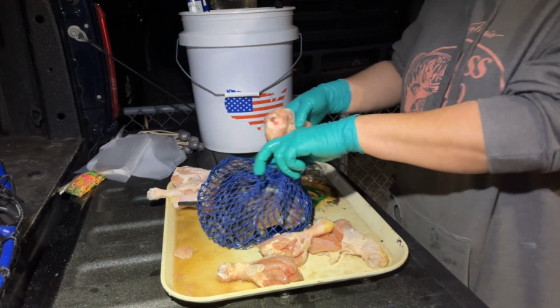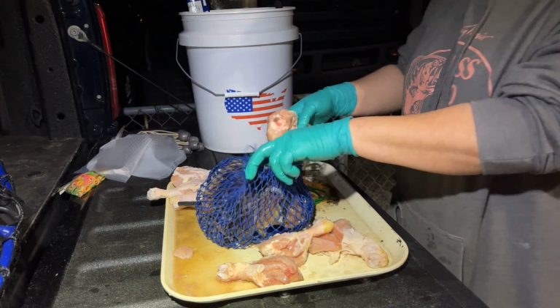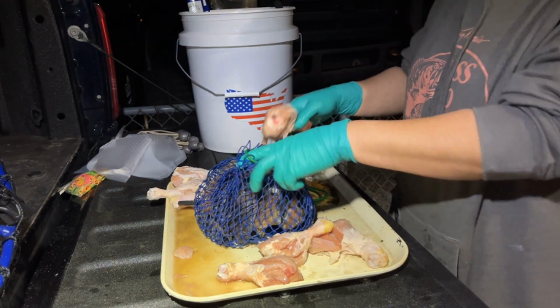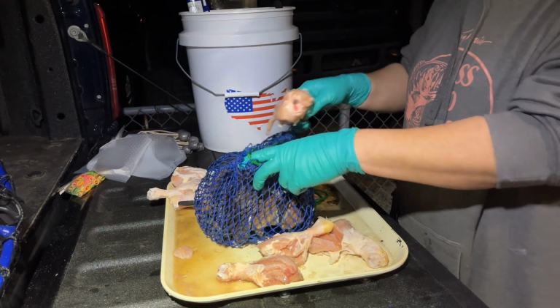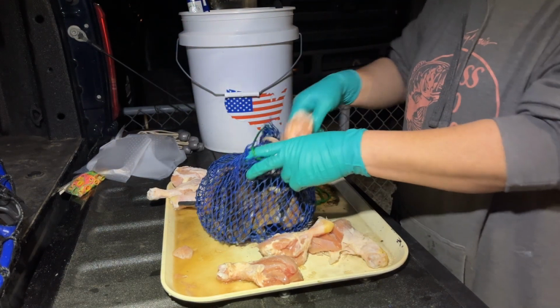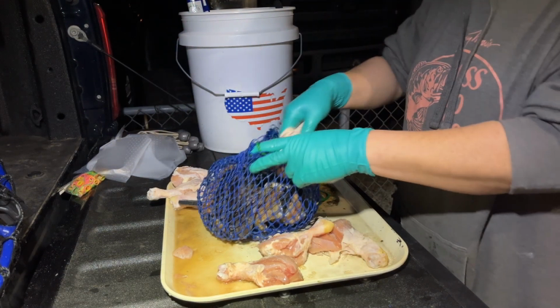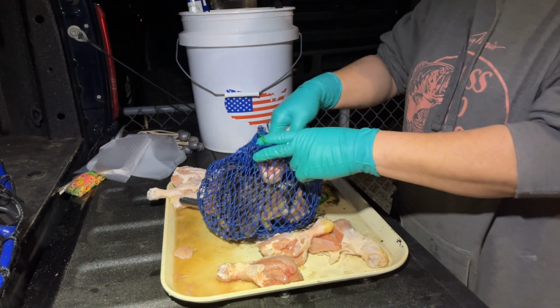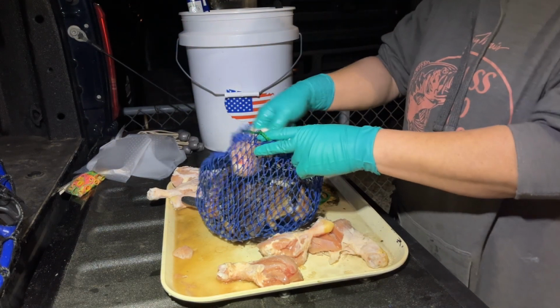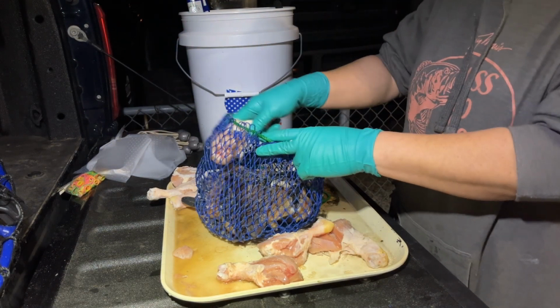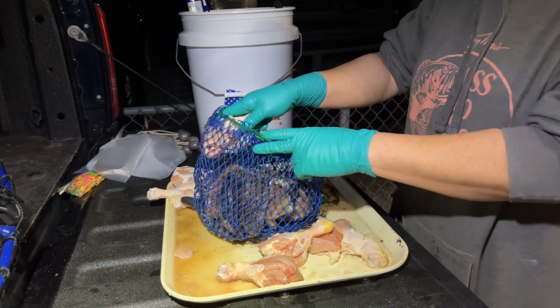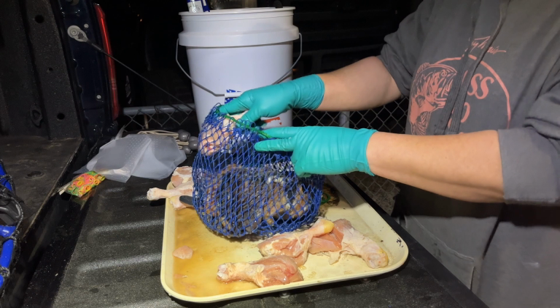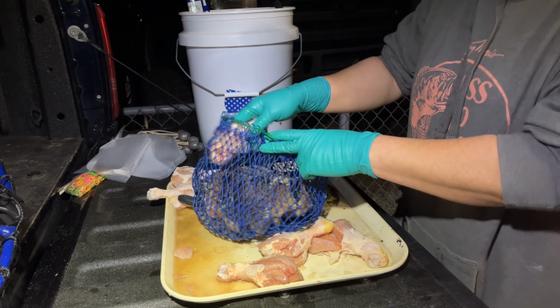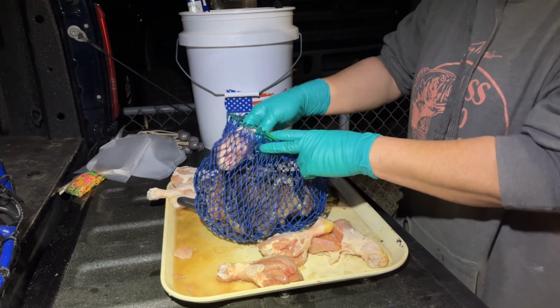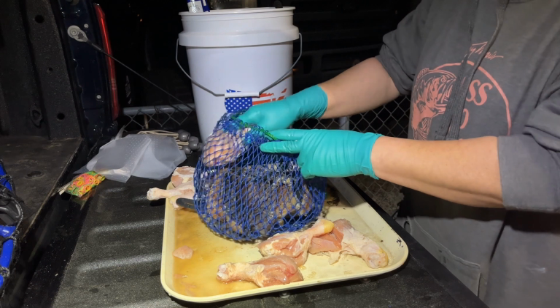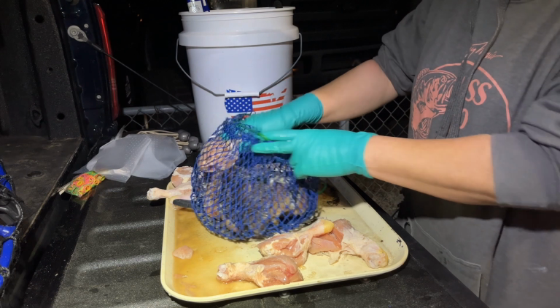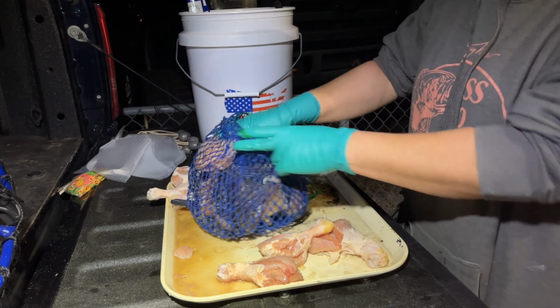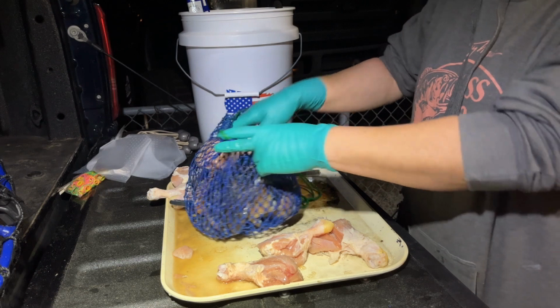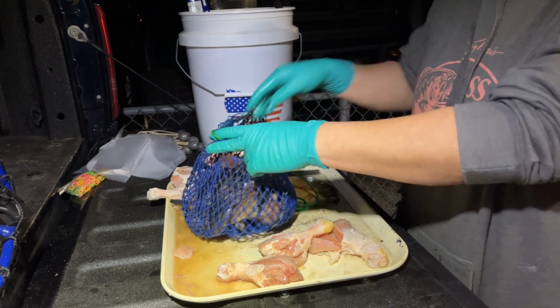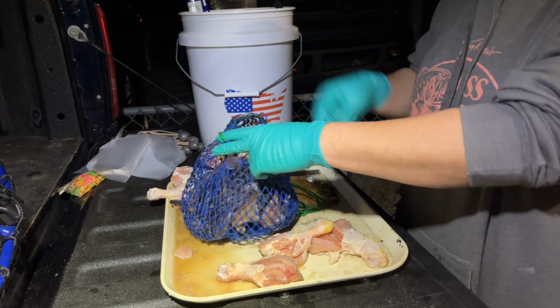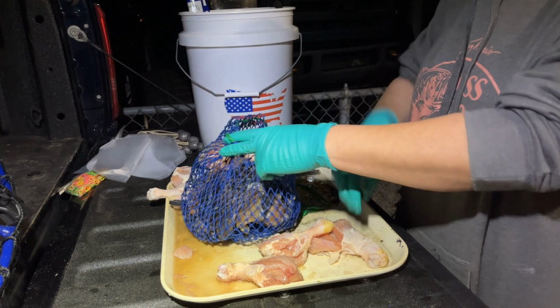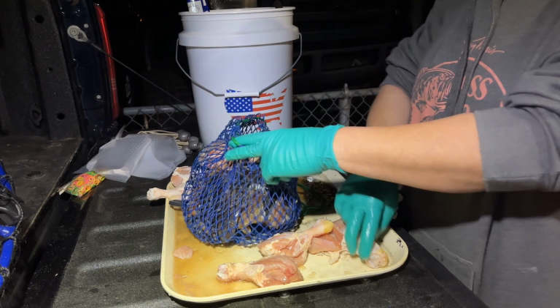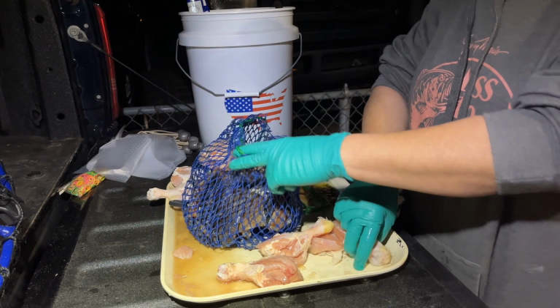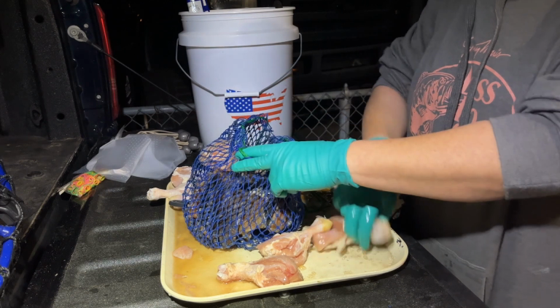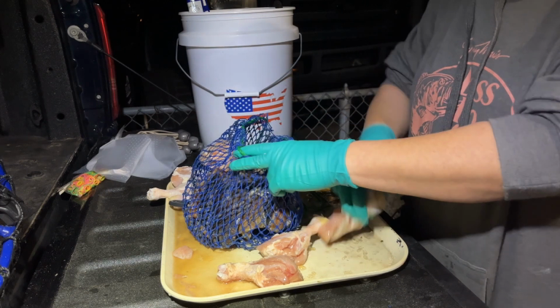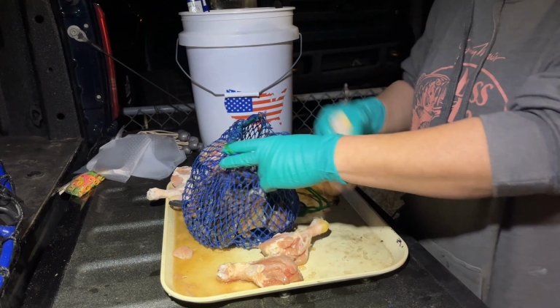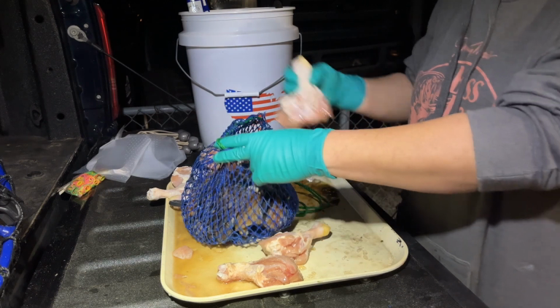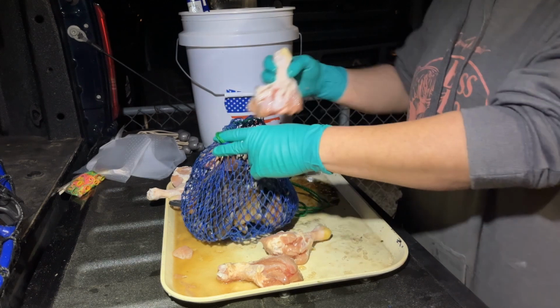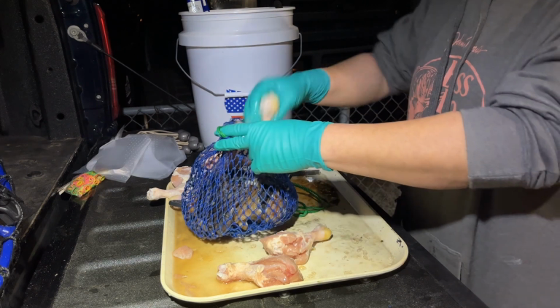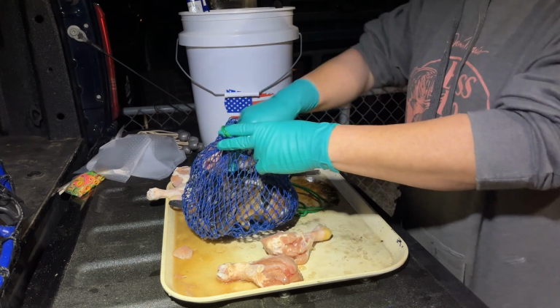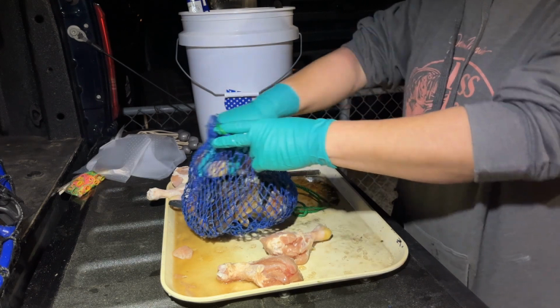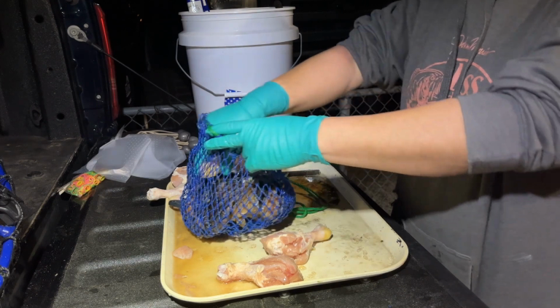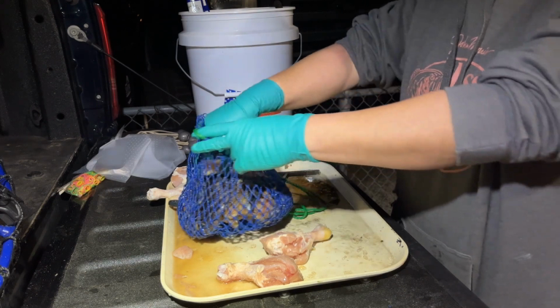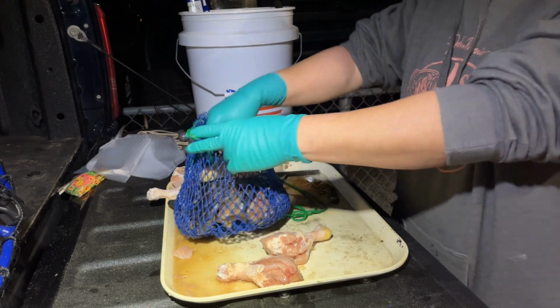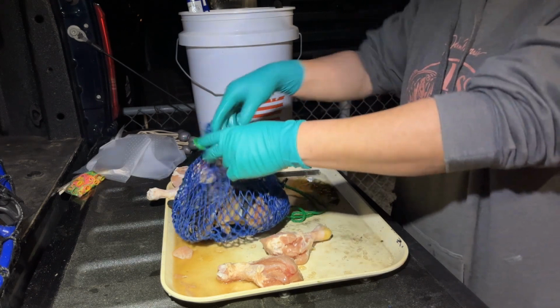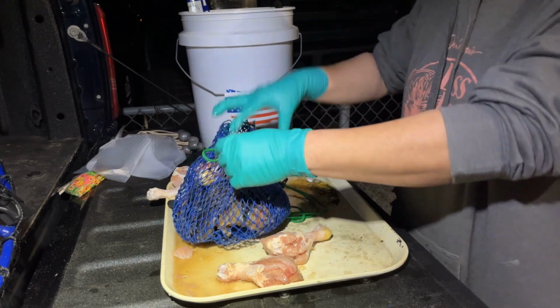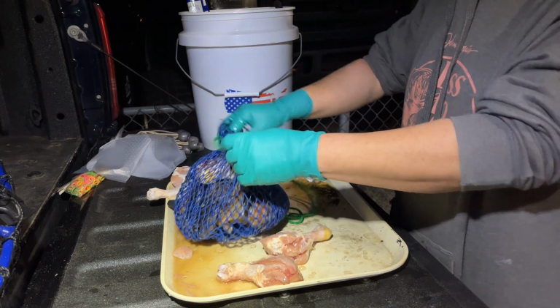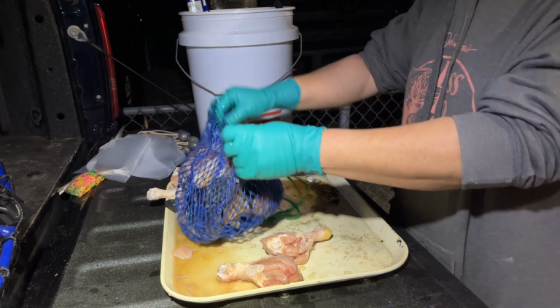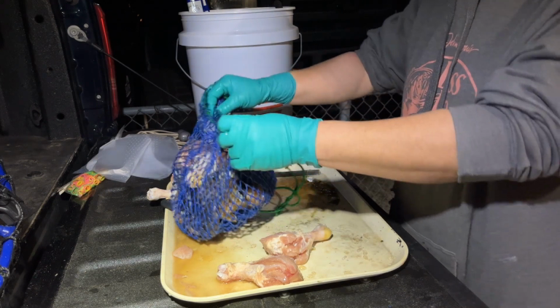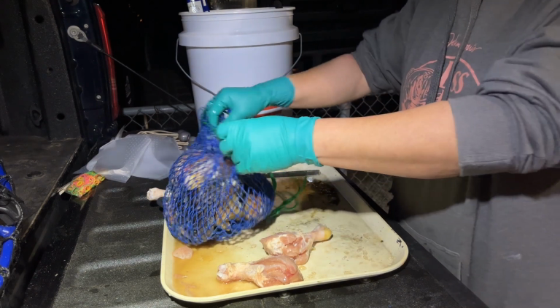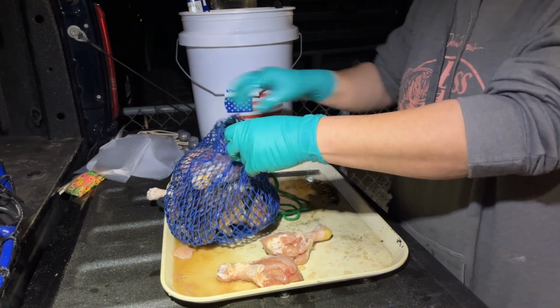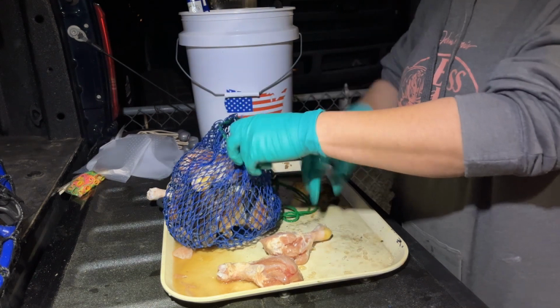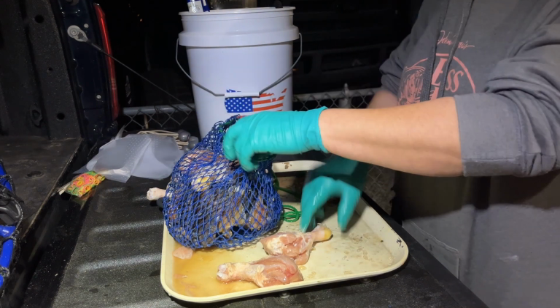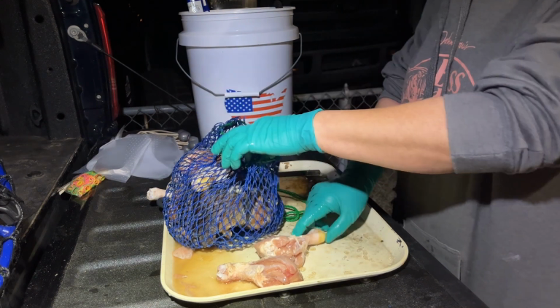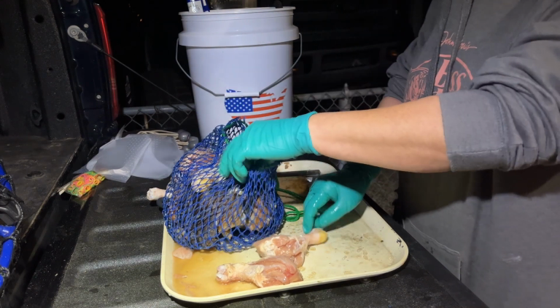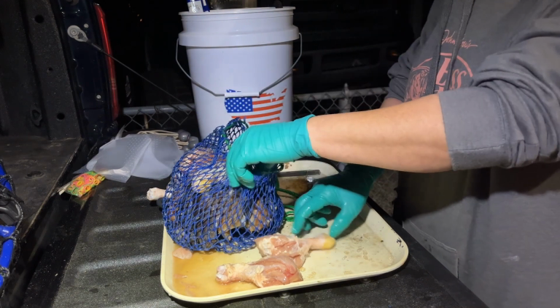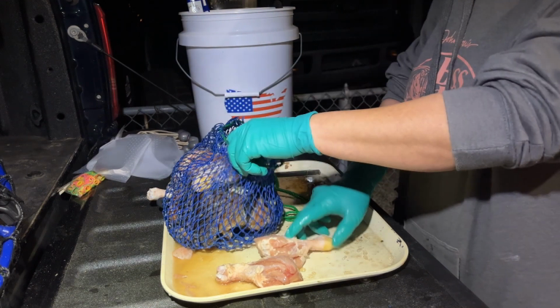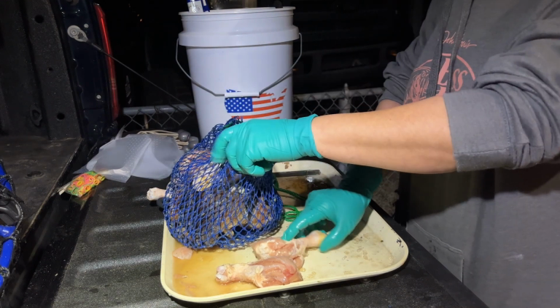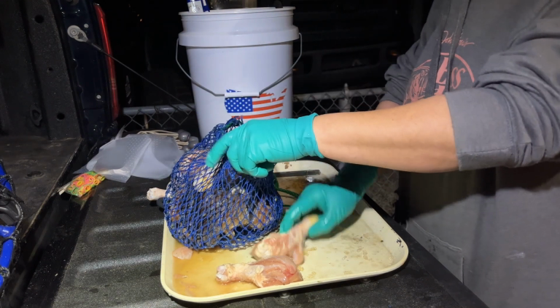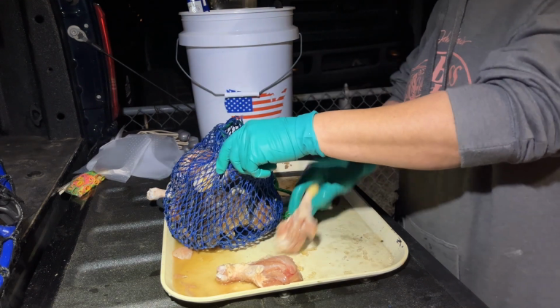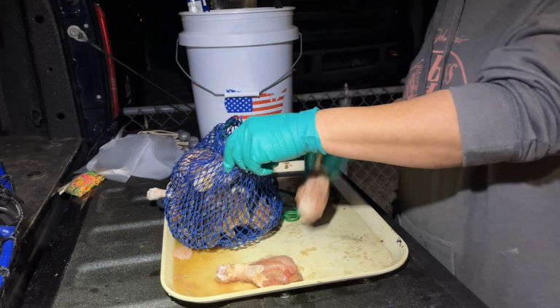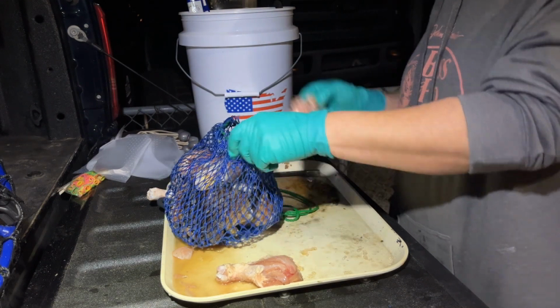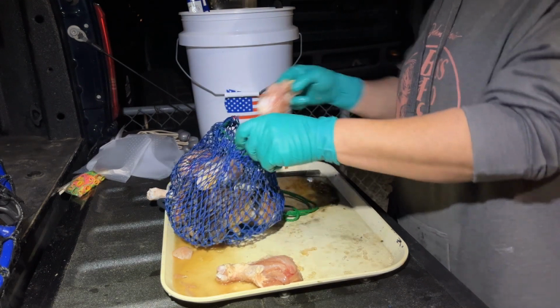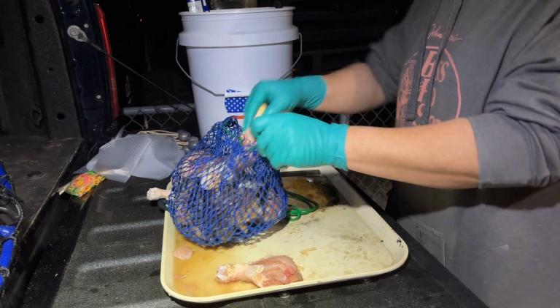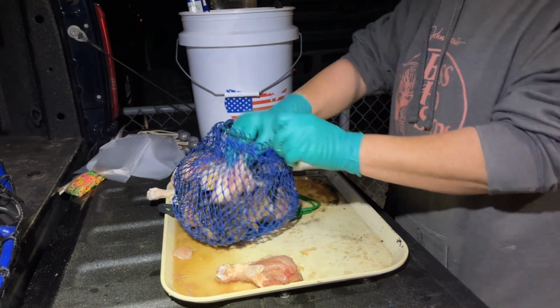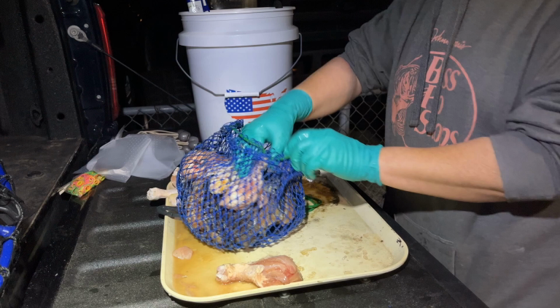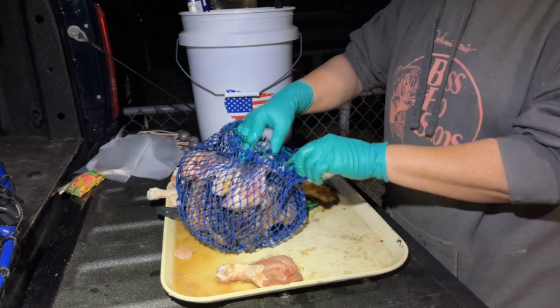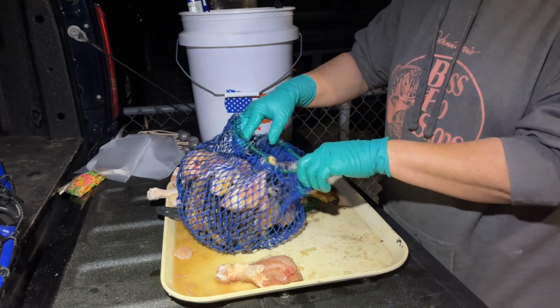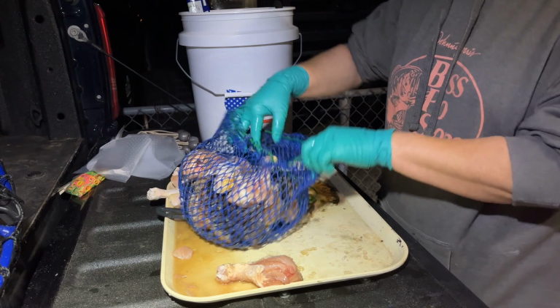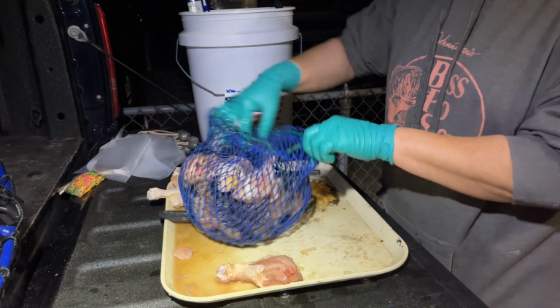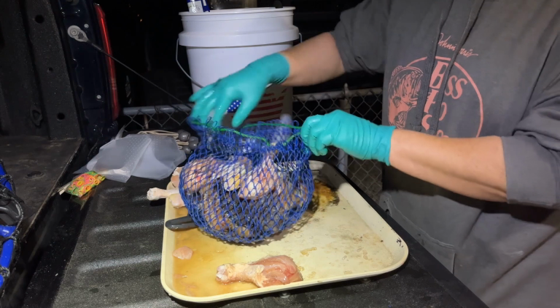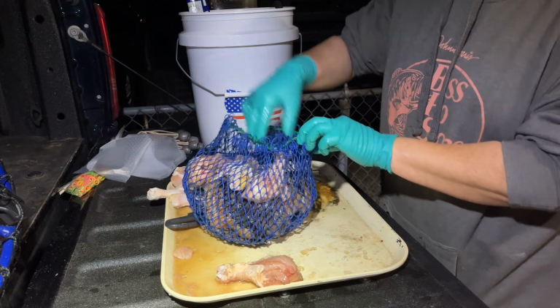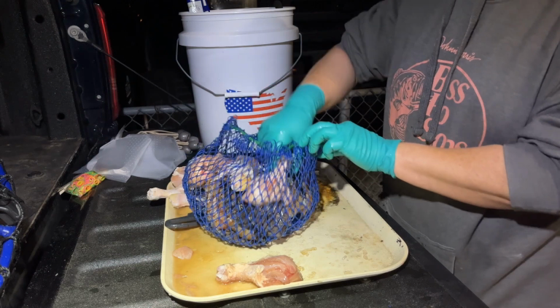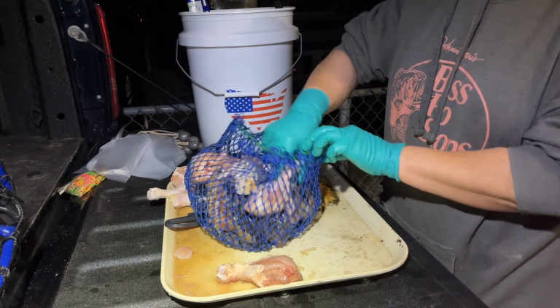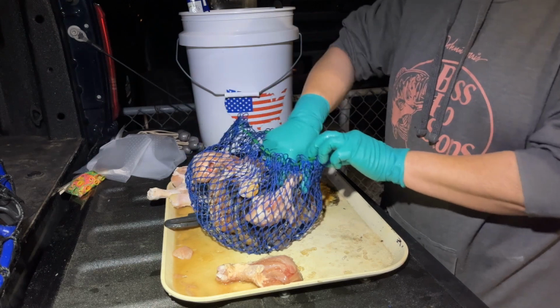We want to cut some of the chicken into little strips in the middle of the meat so that we can get some juices coming out.